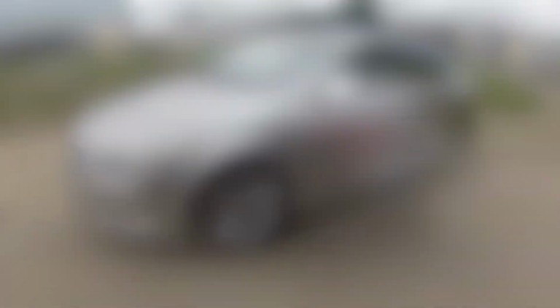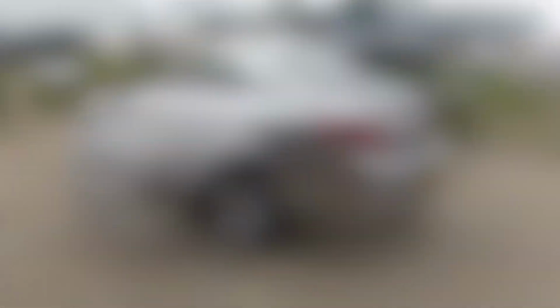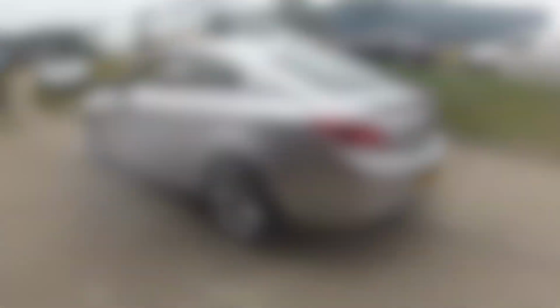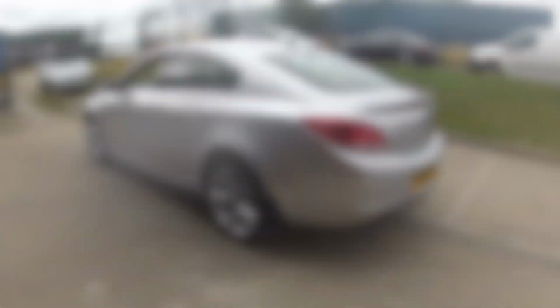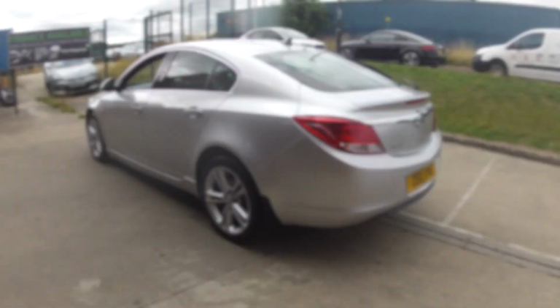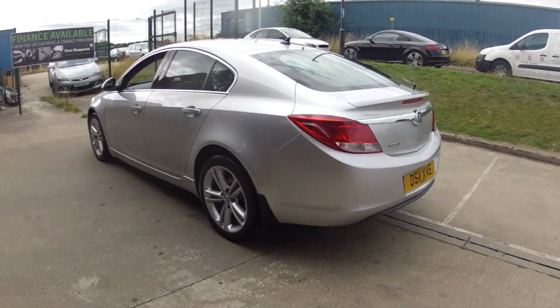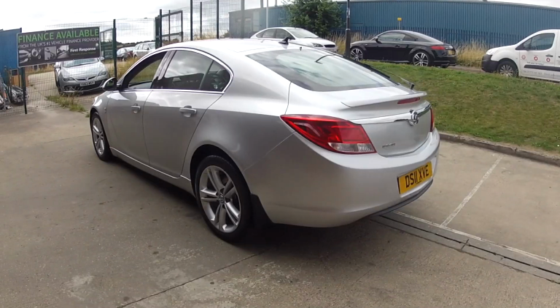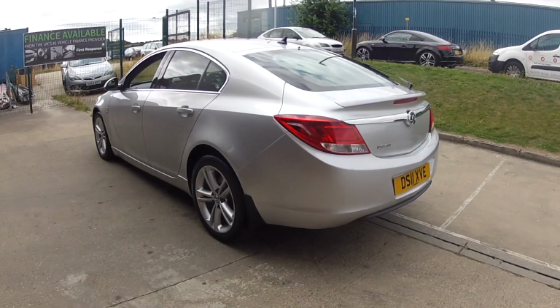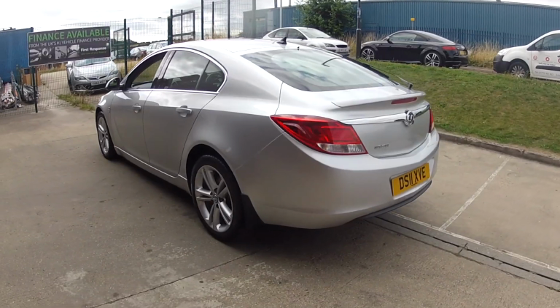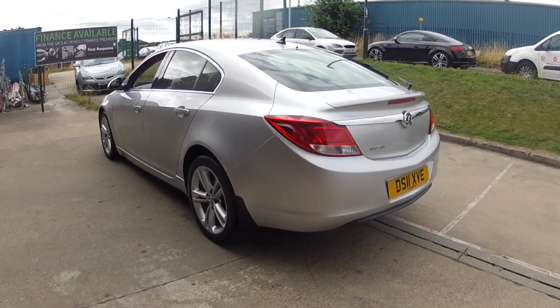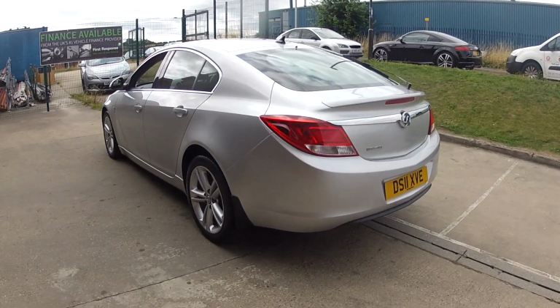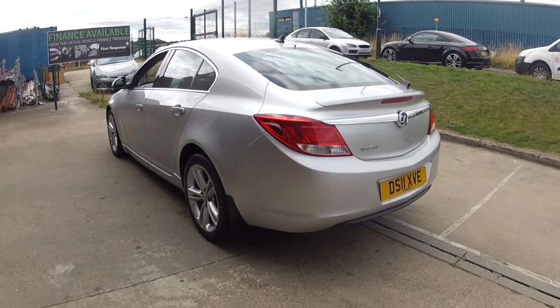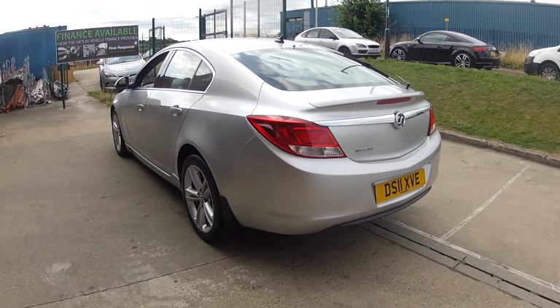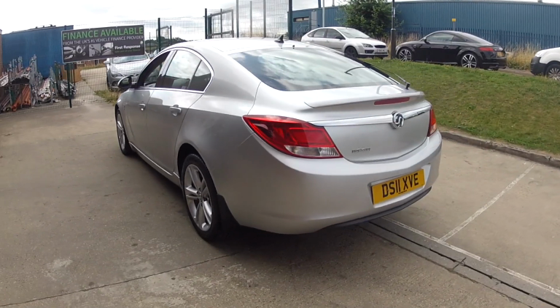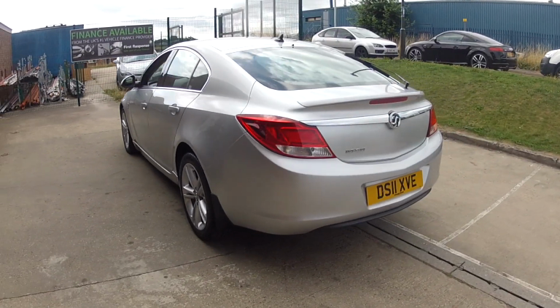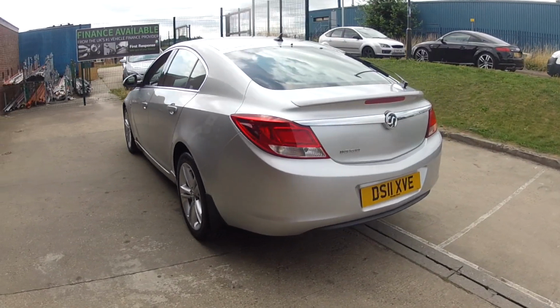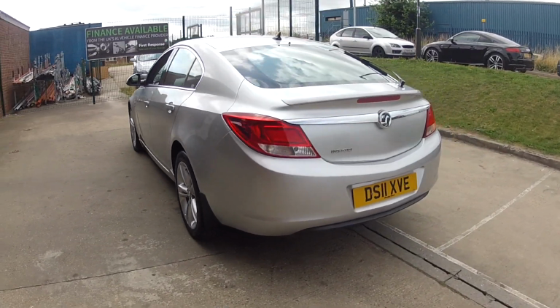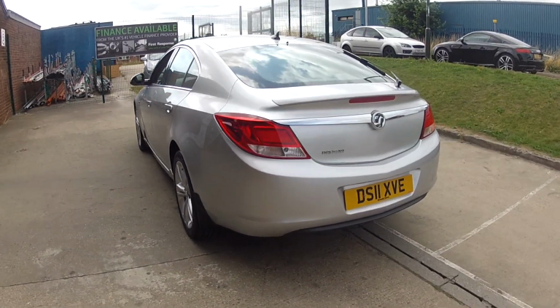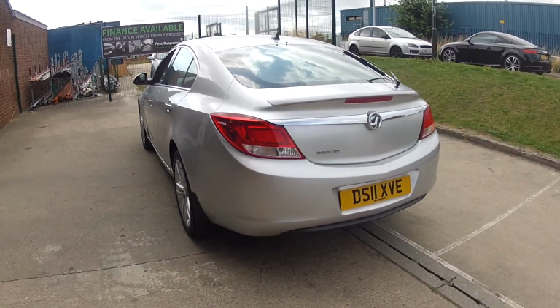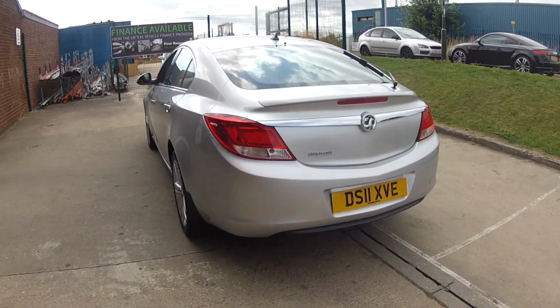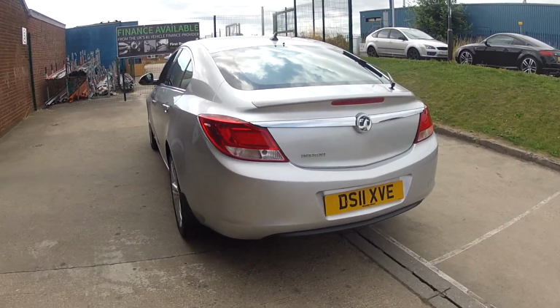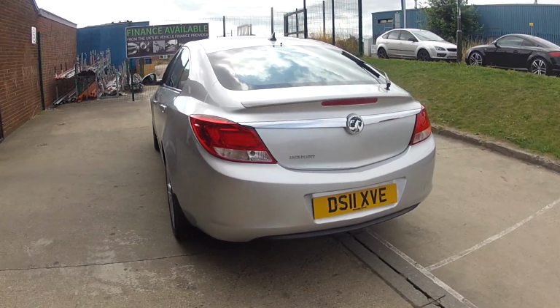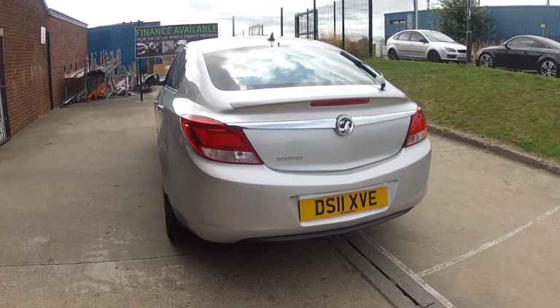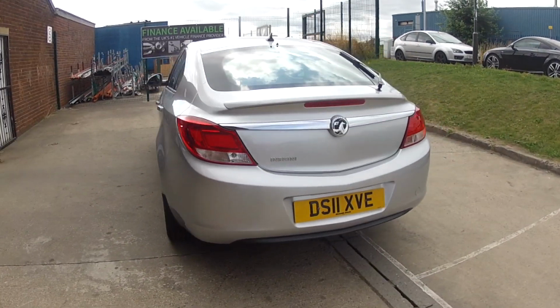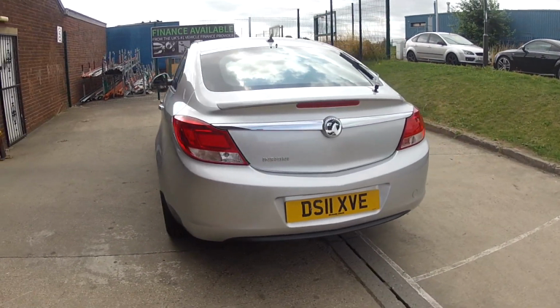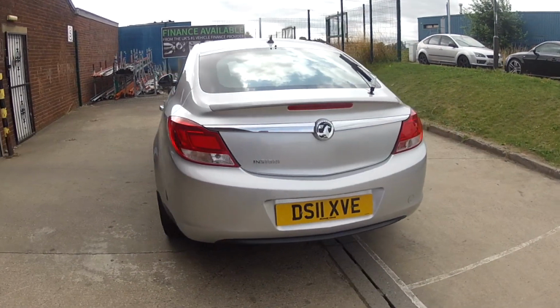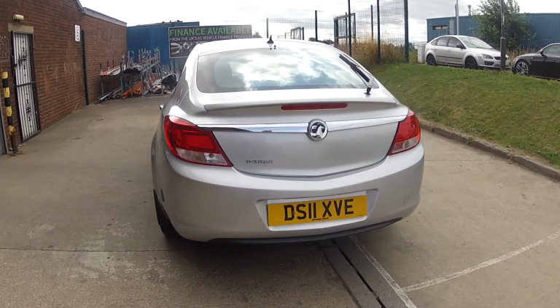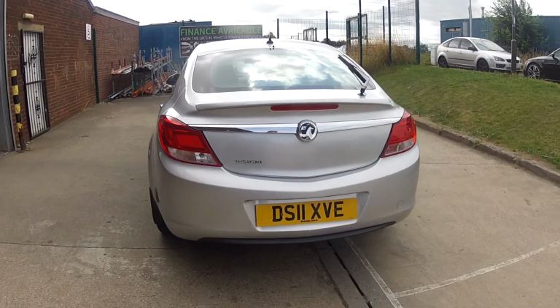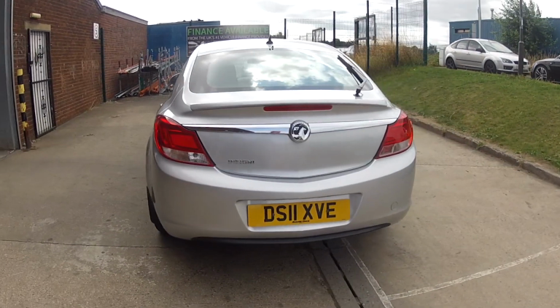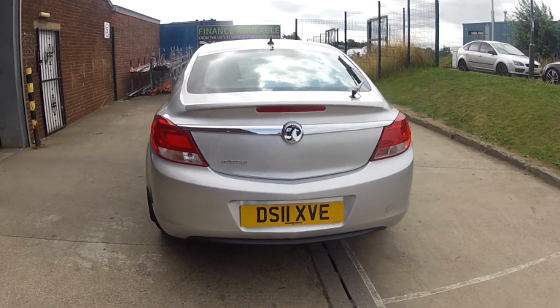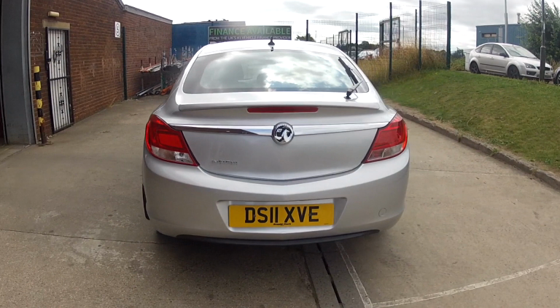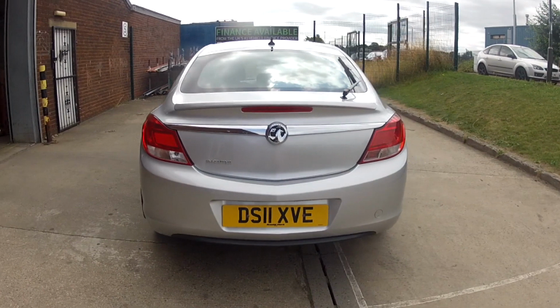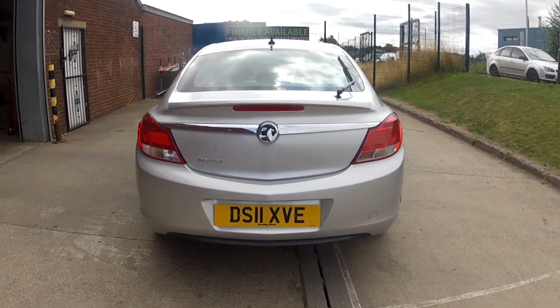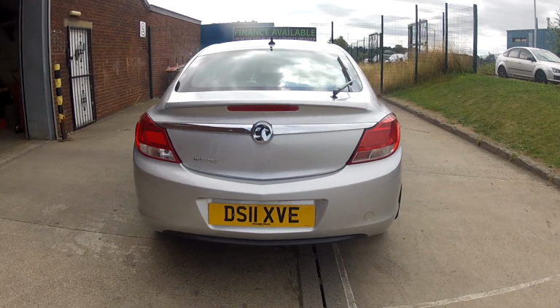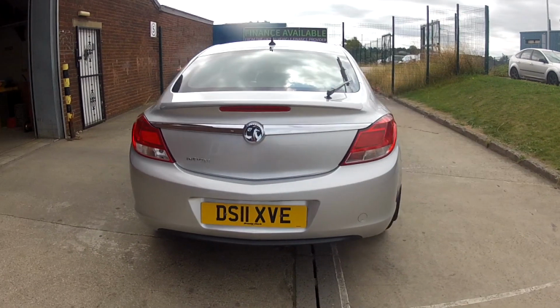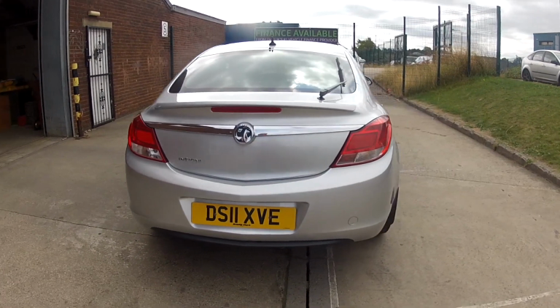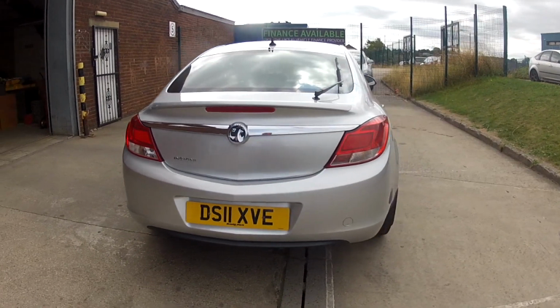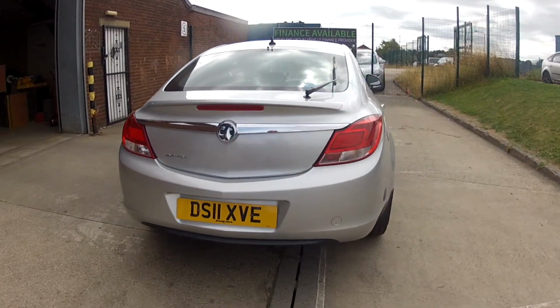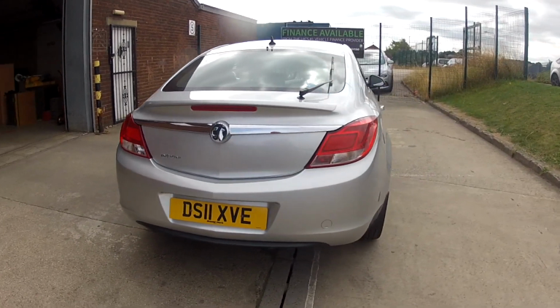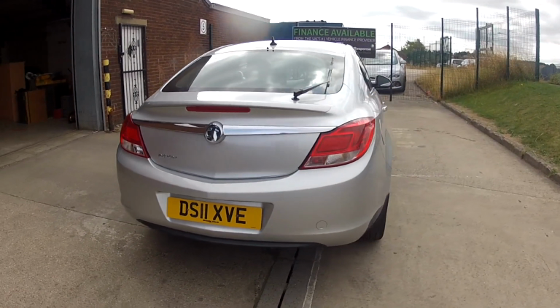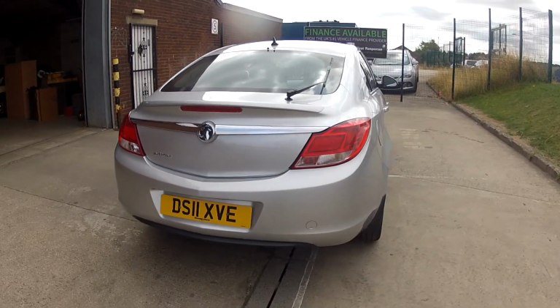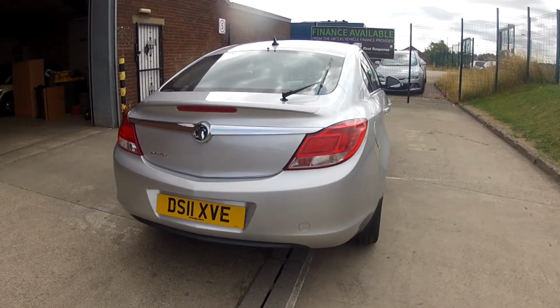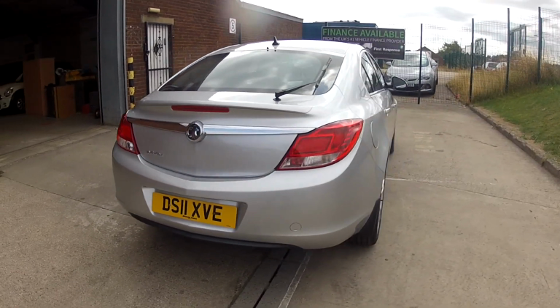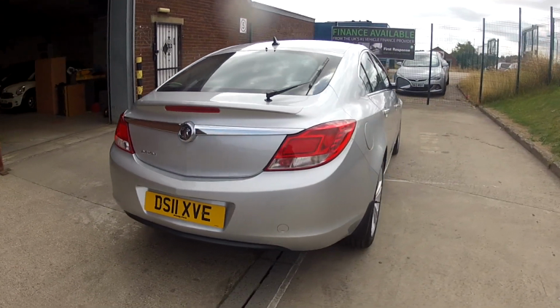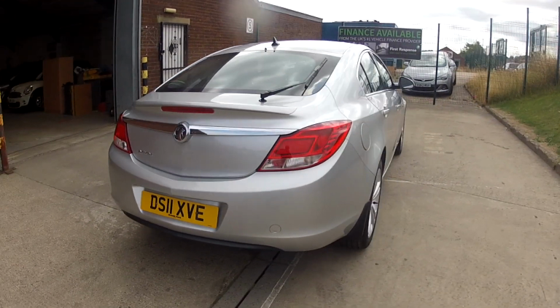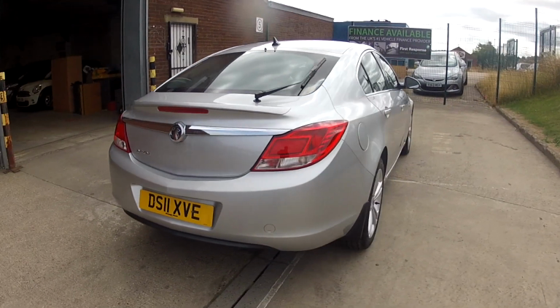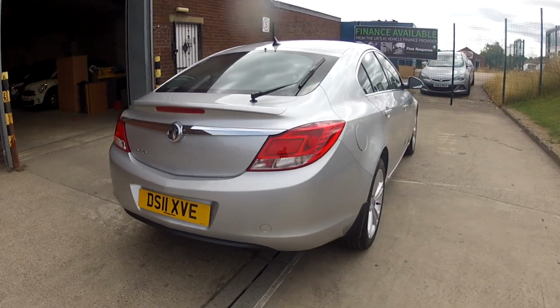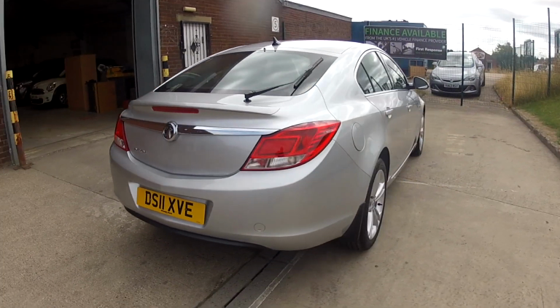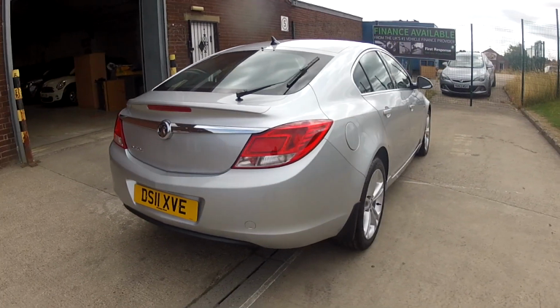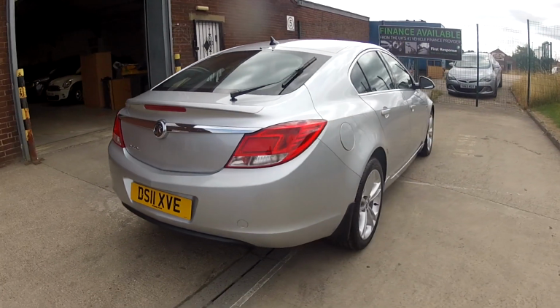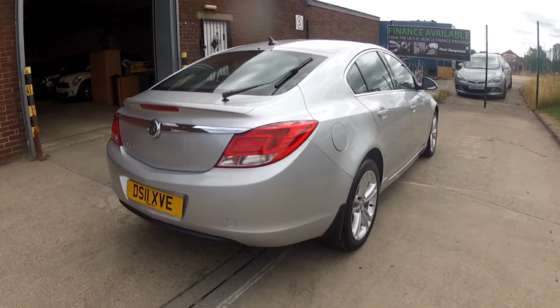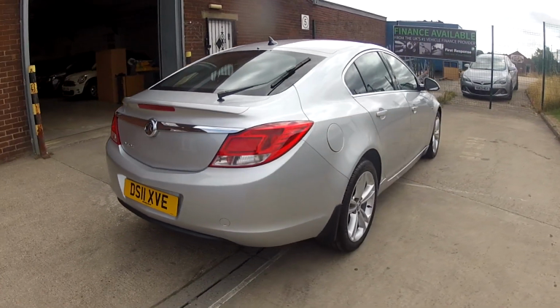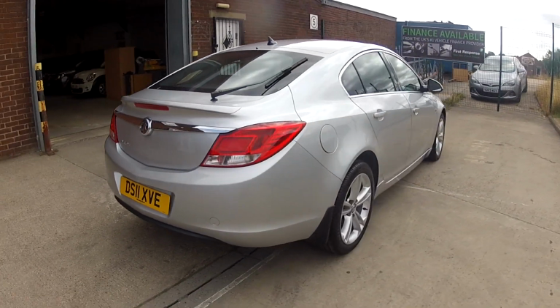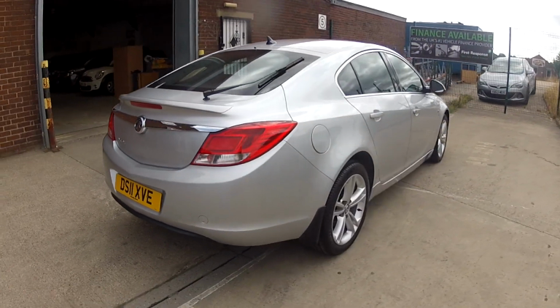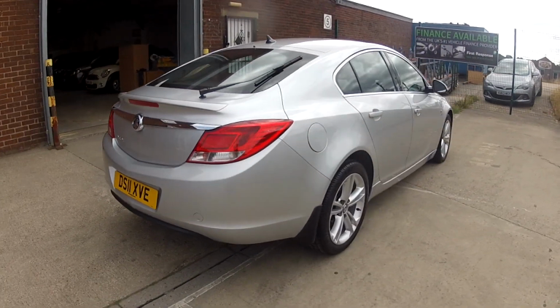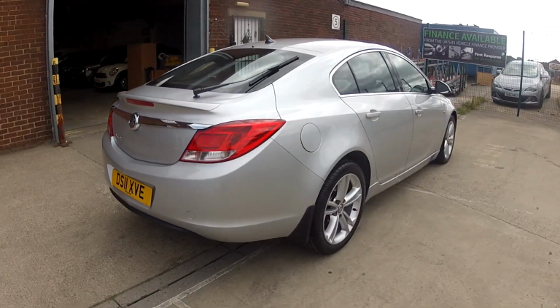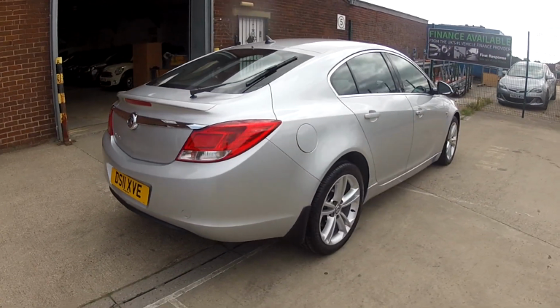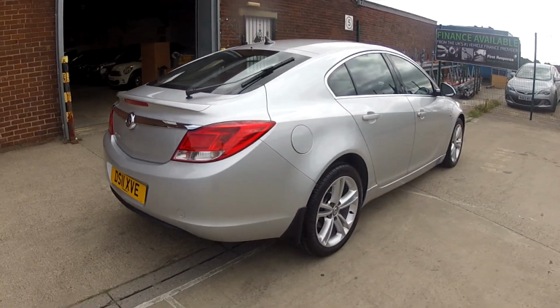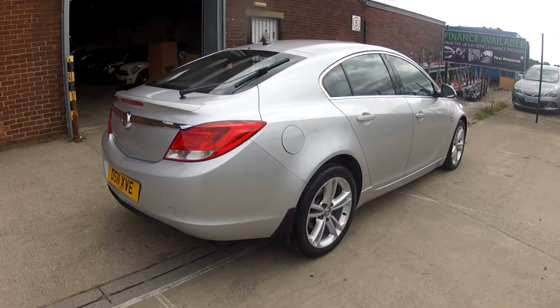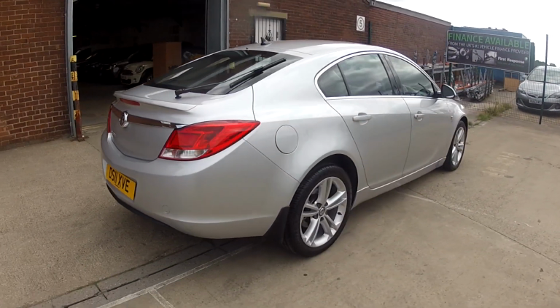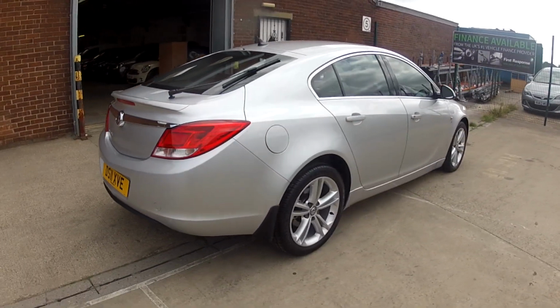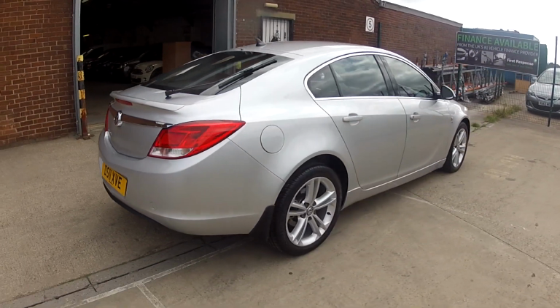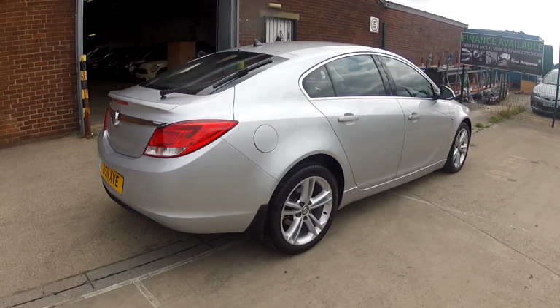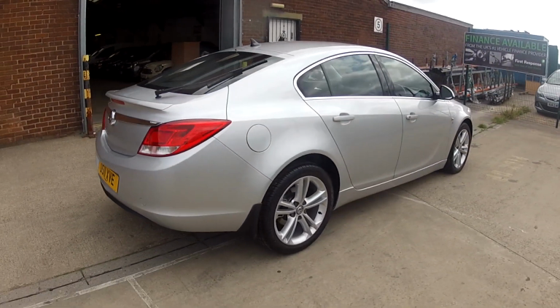This car will come with a brand new 12-month MOT and we'll give it a full service before you finally get the car.